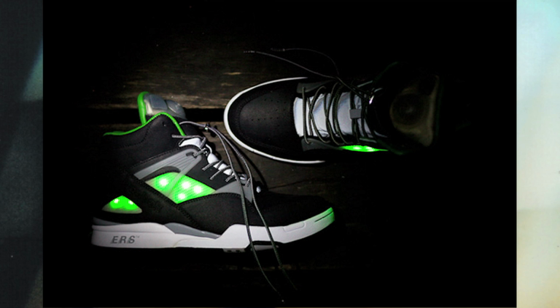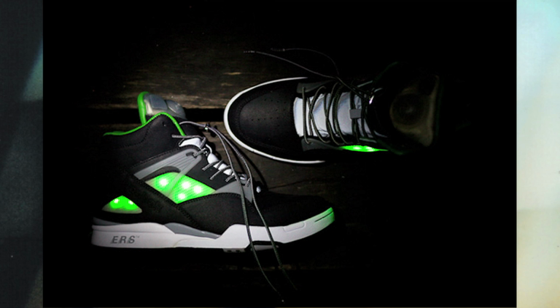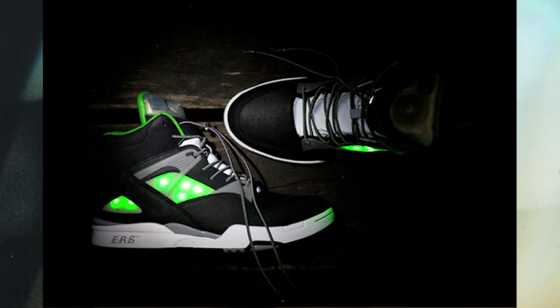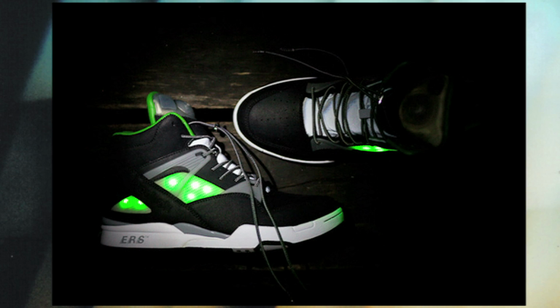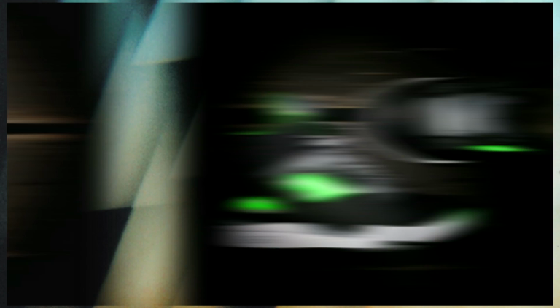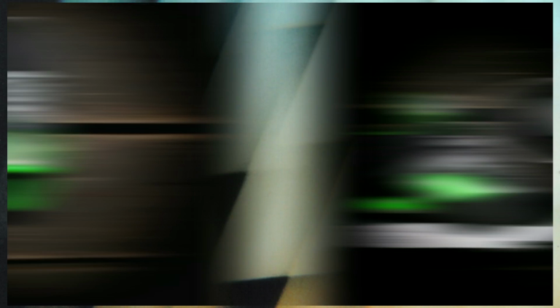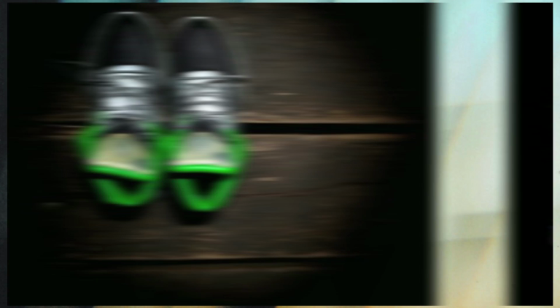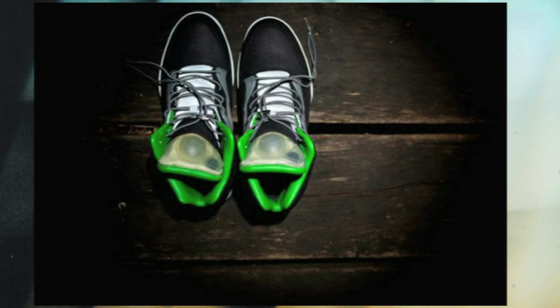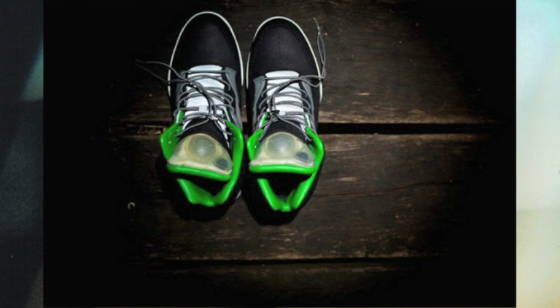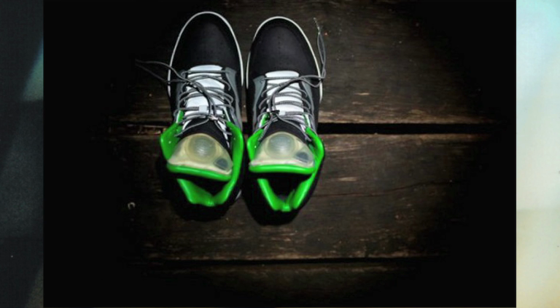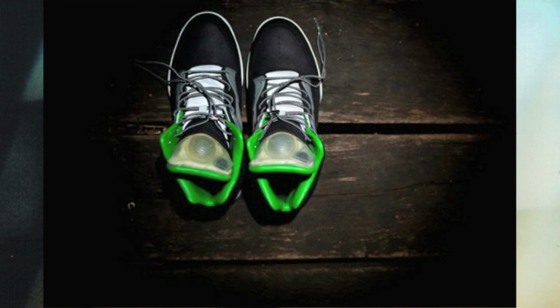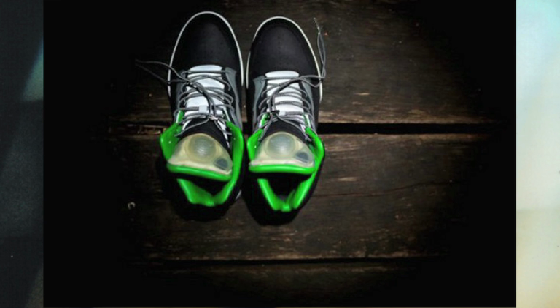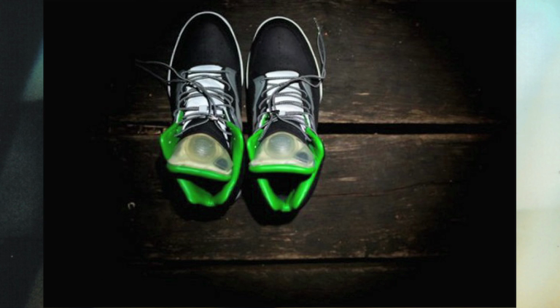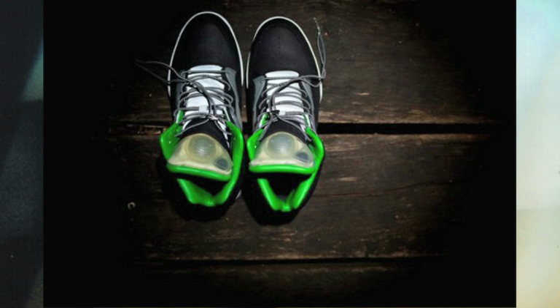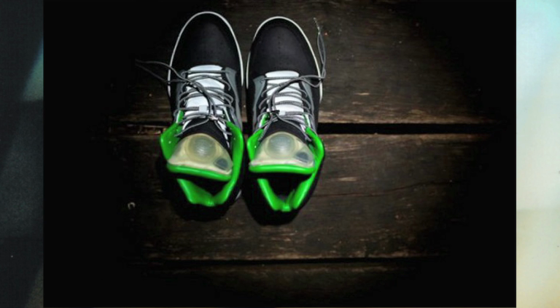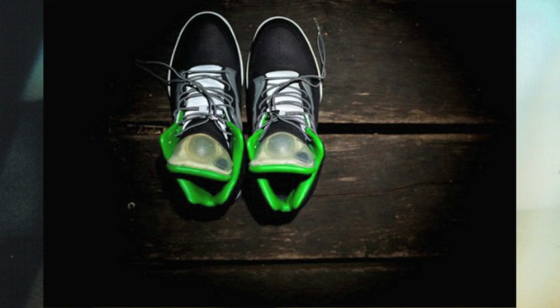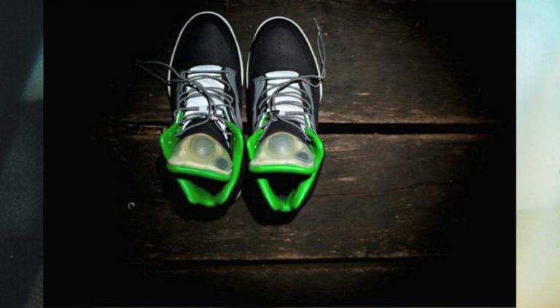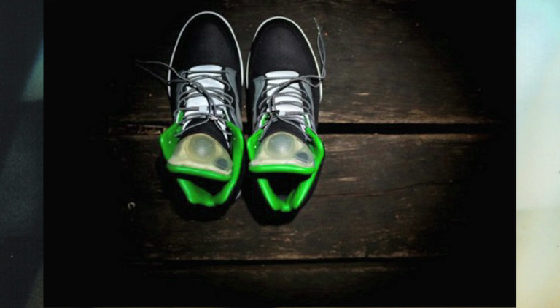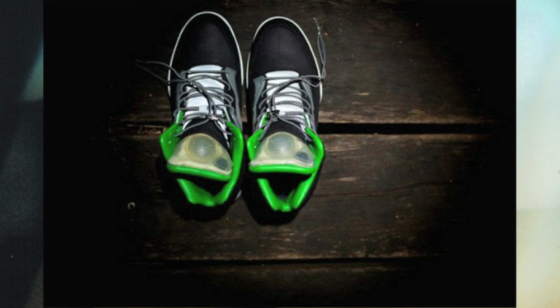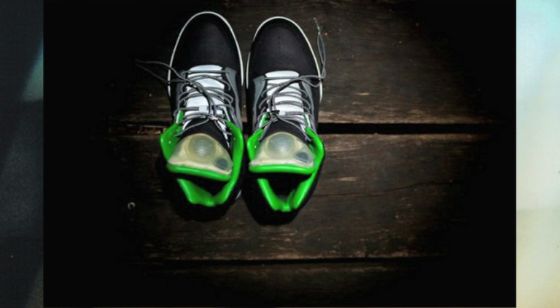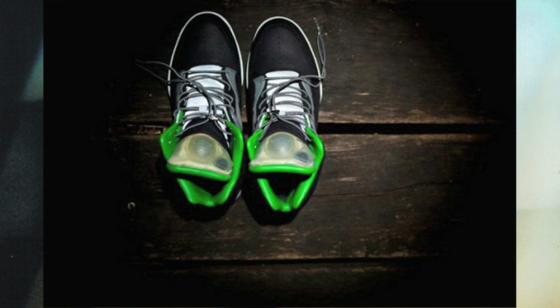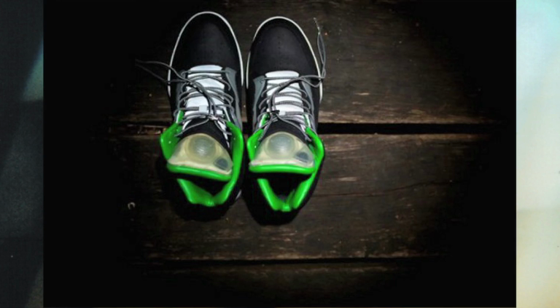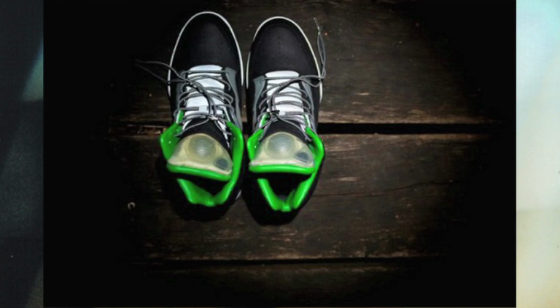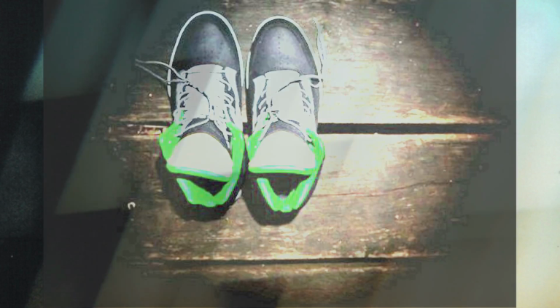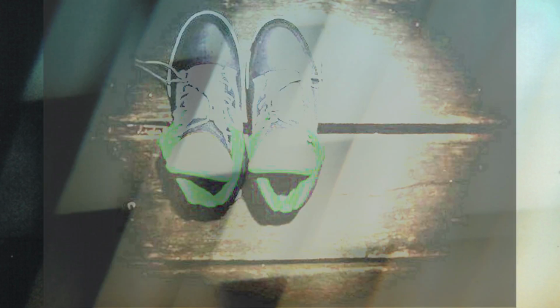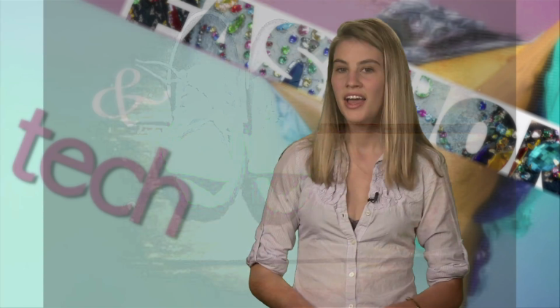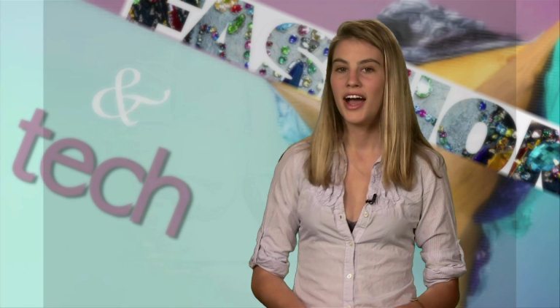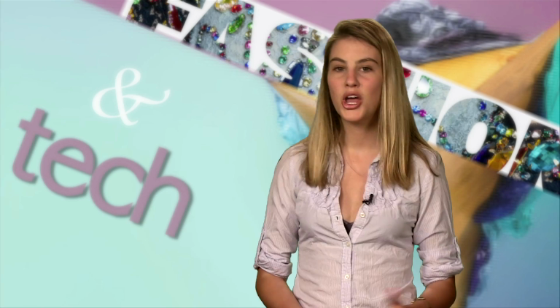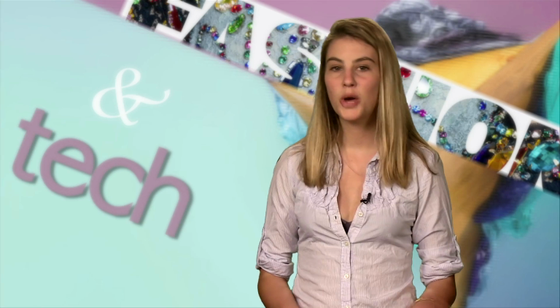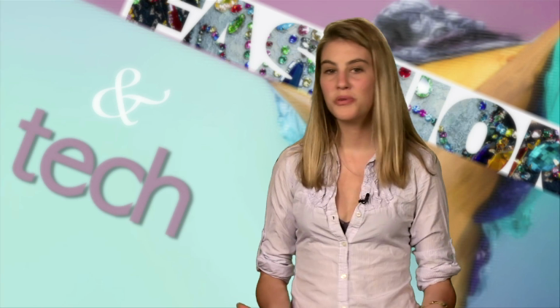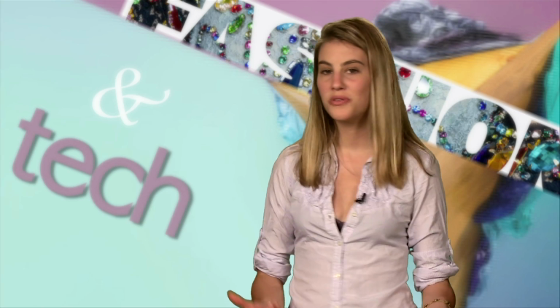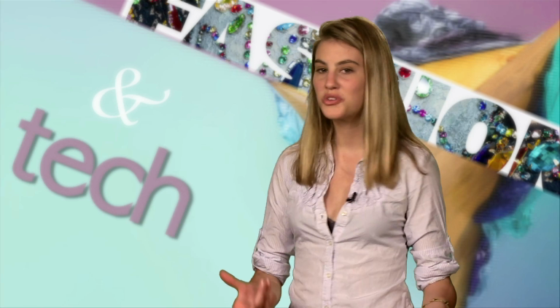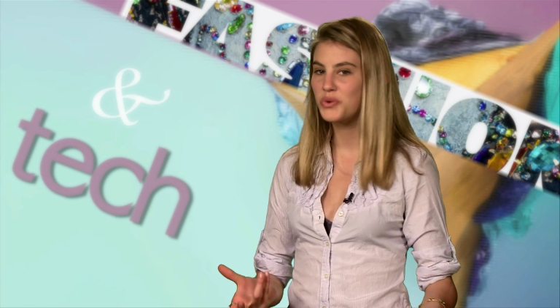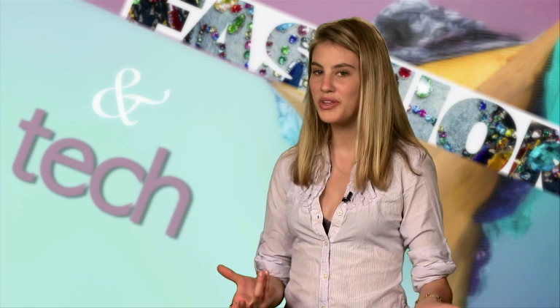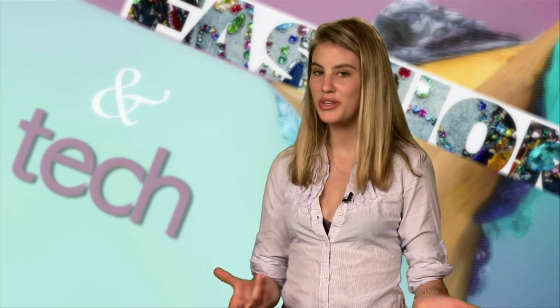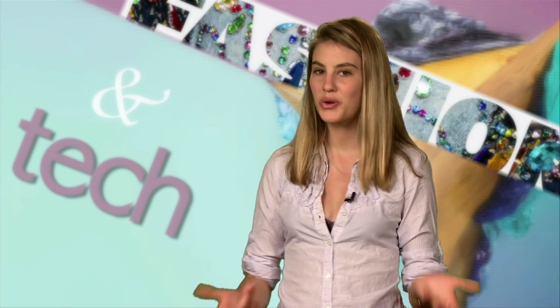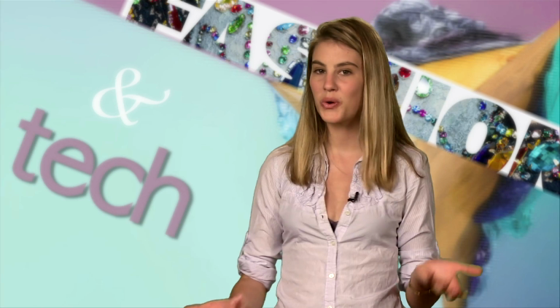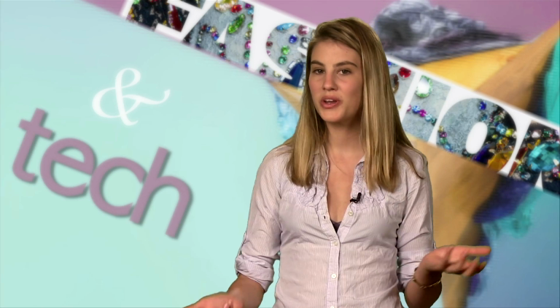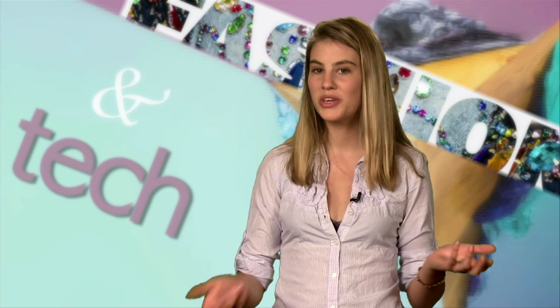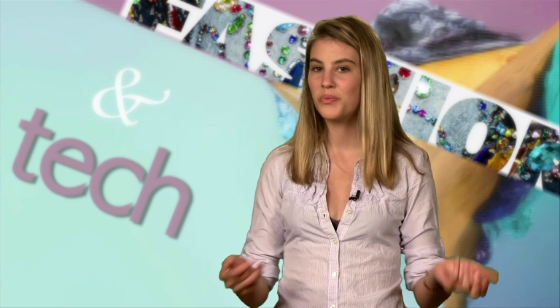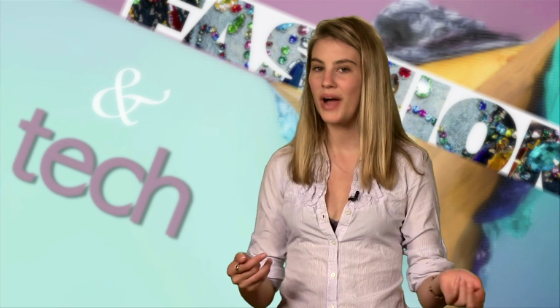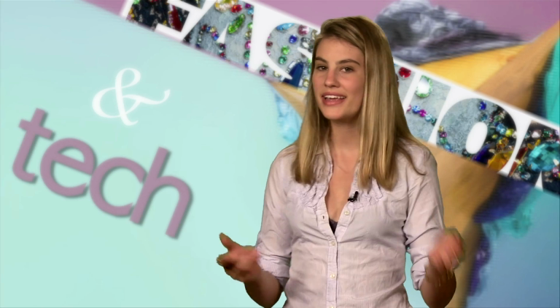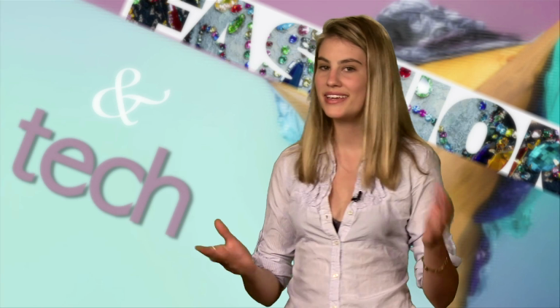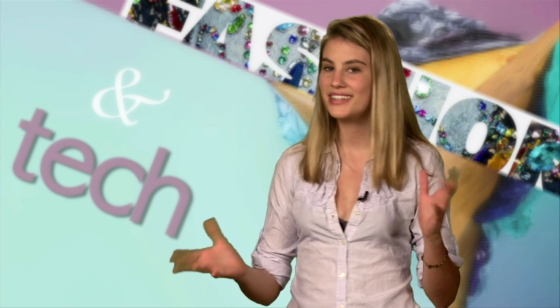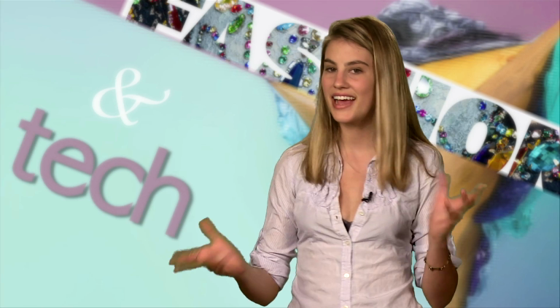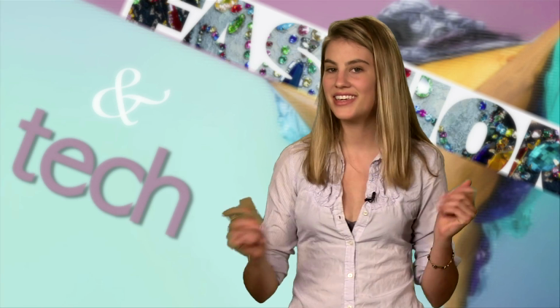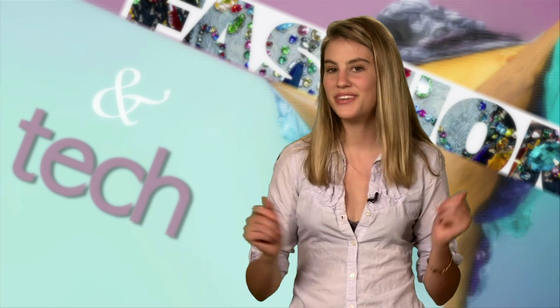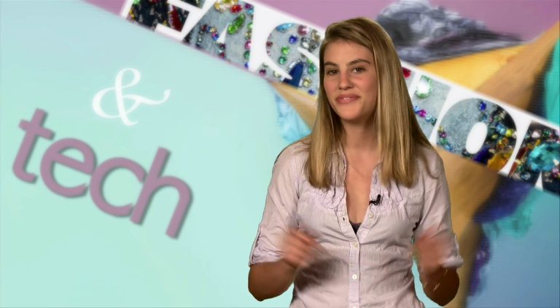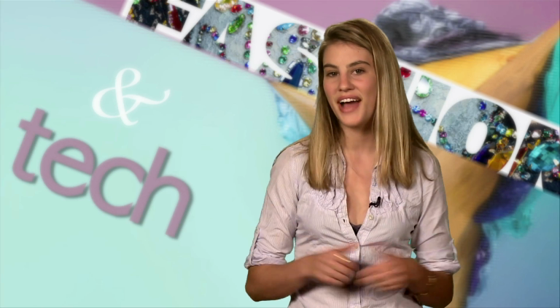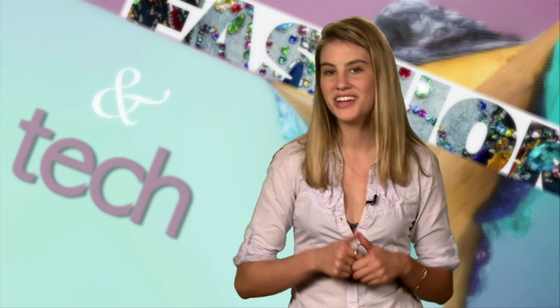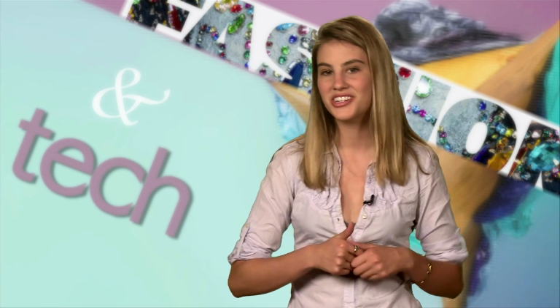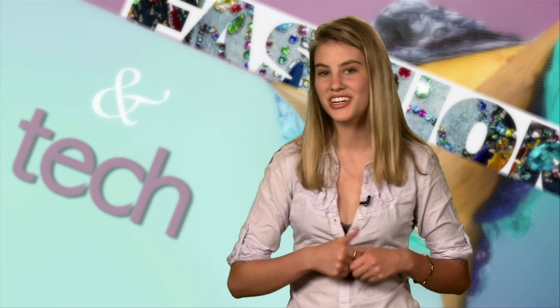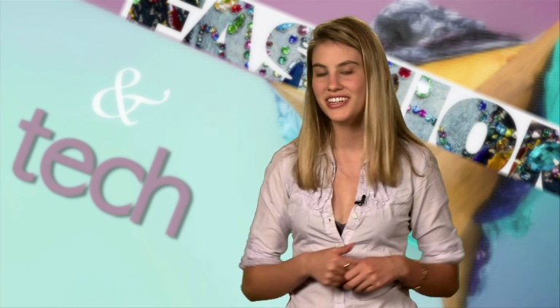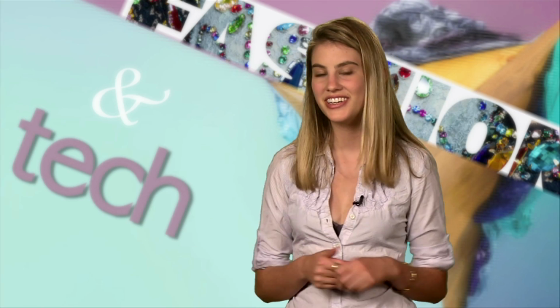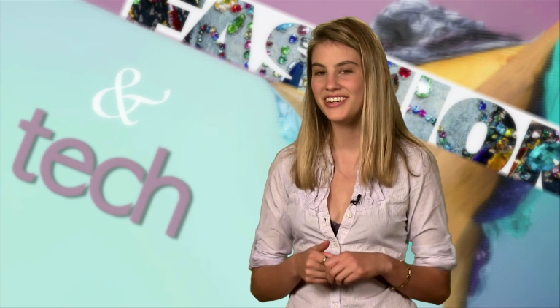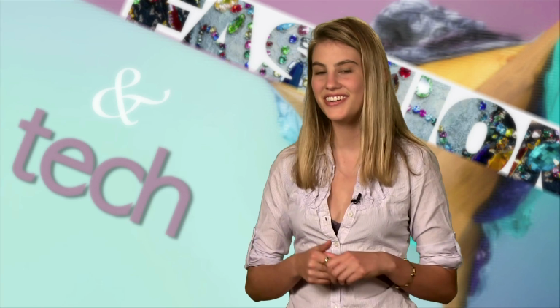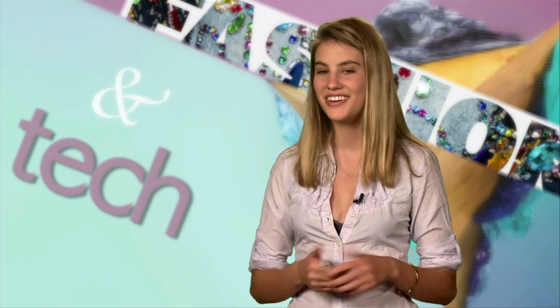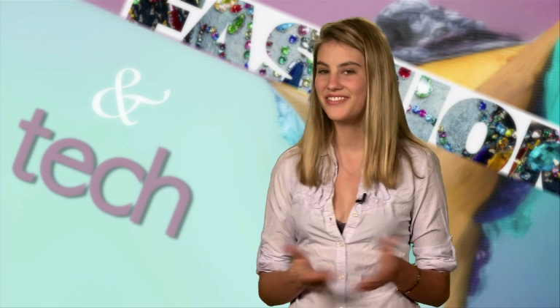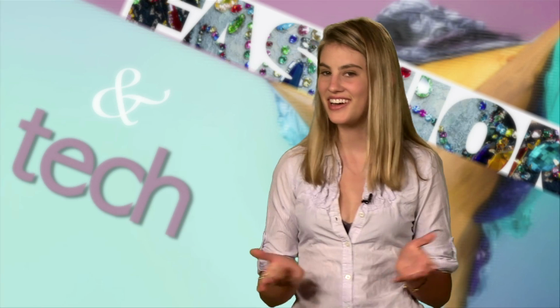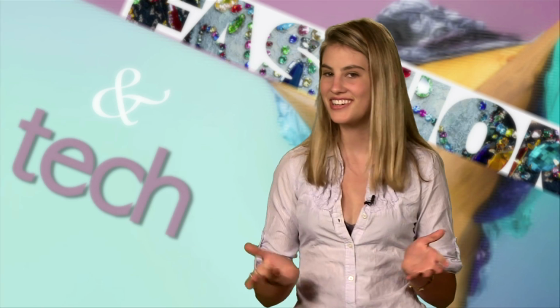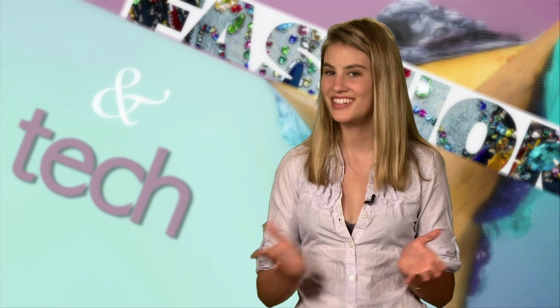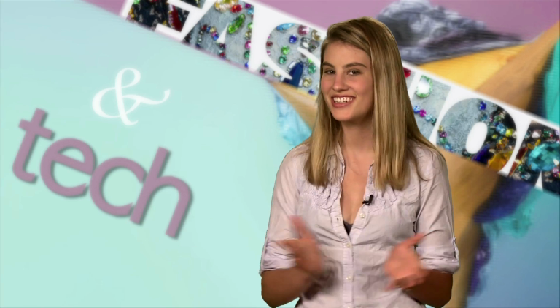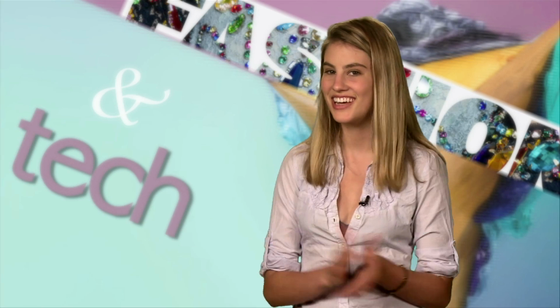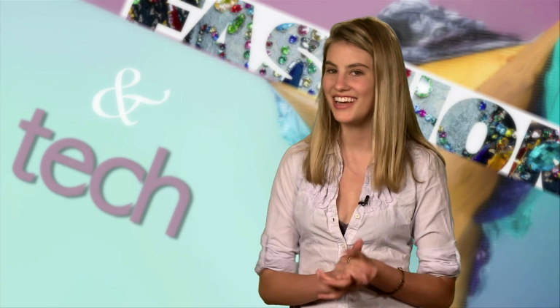Unfortunately, these cool kicks are not sold in the U.S. I hope you enjoyed the quirky, wacky, techy fashion here on Fashioning Tech.